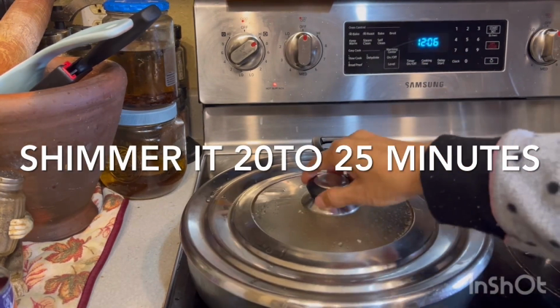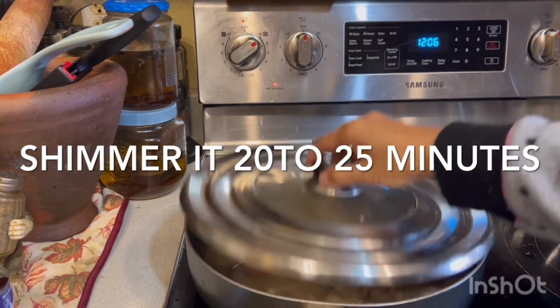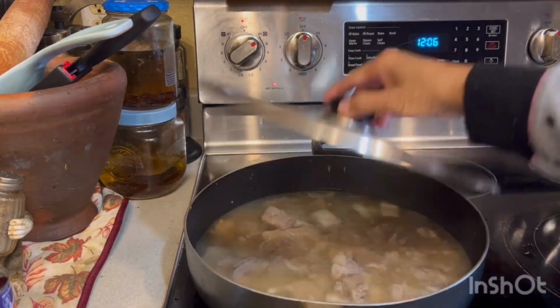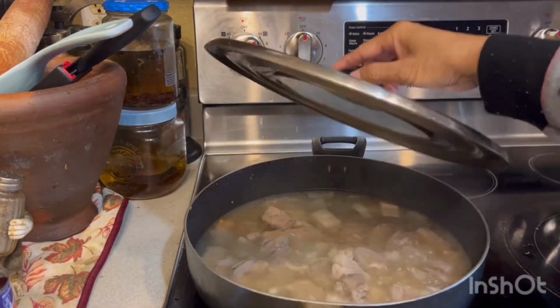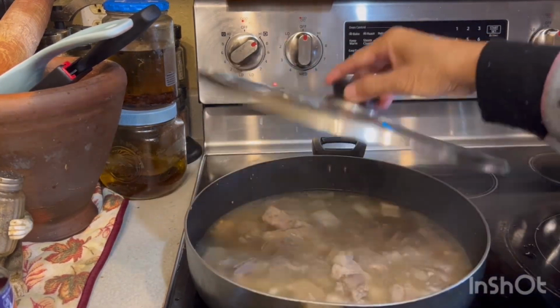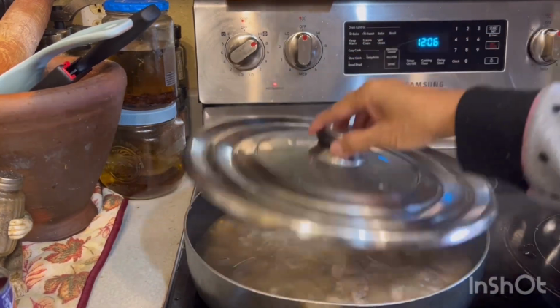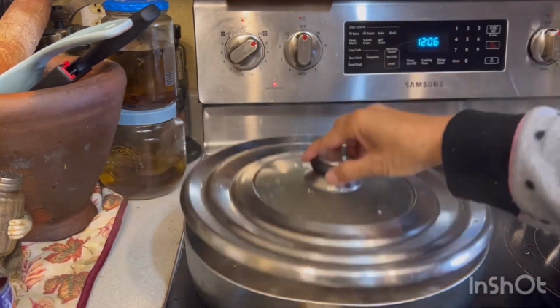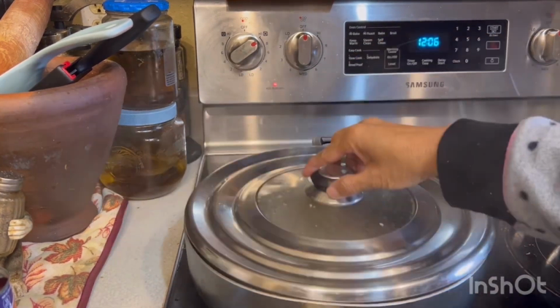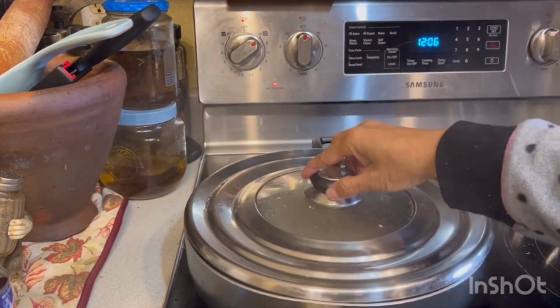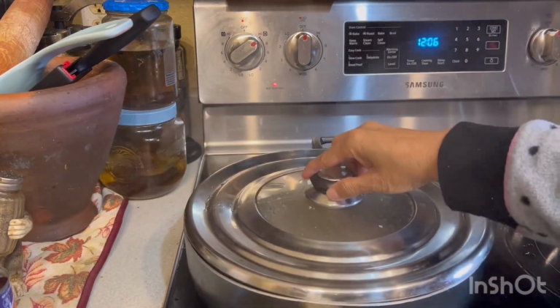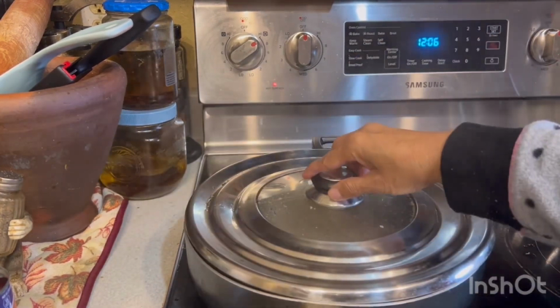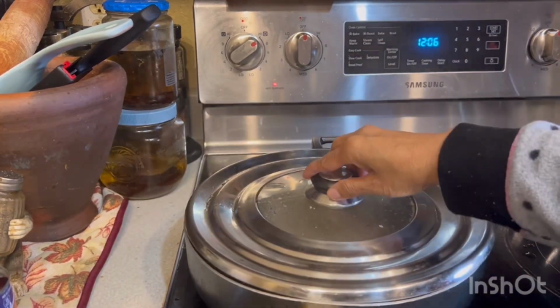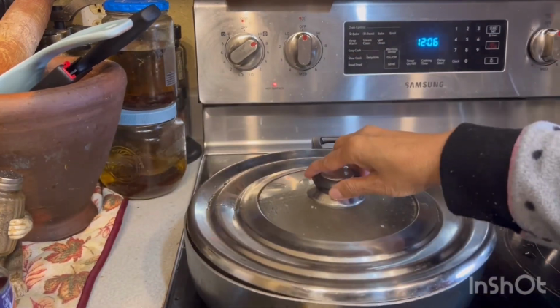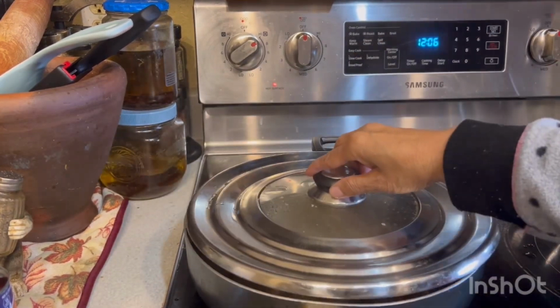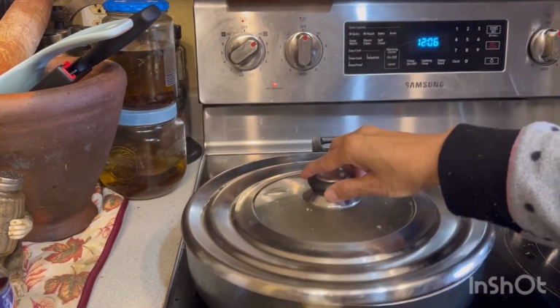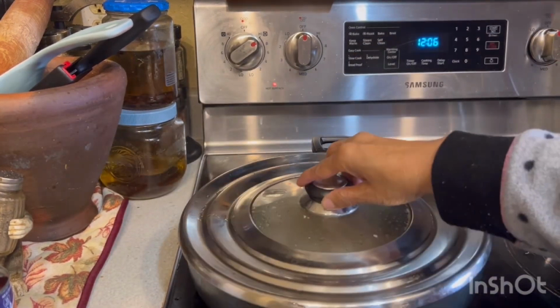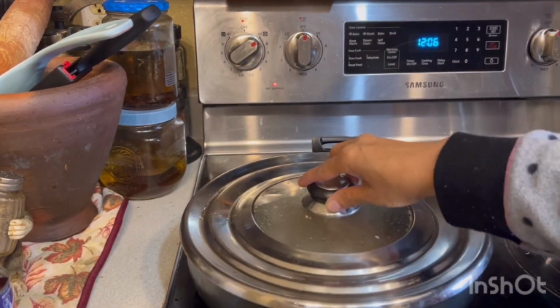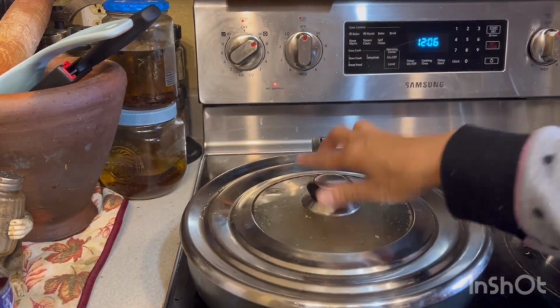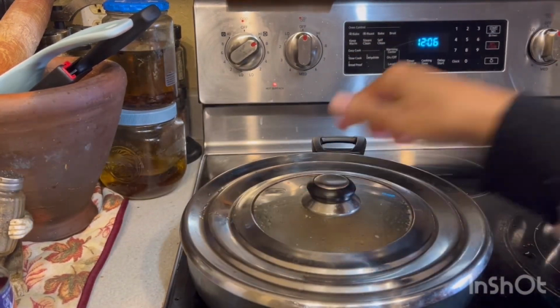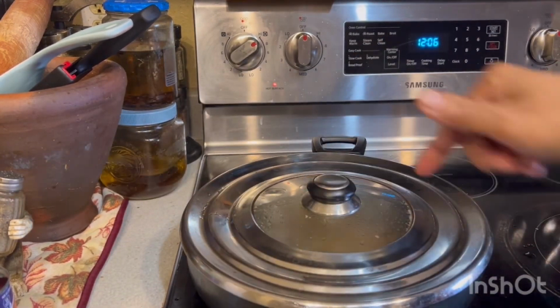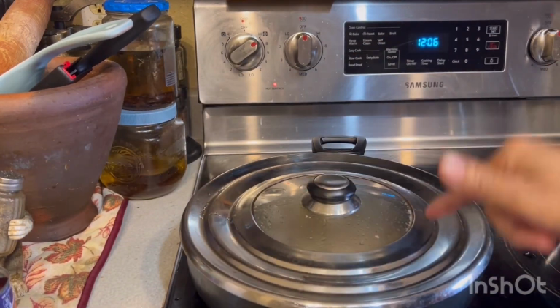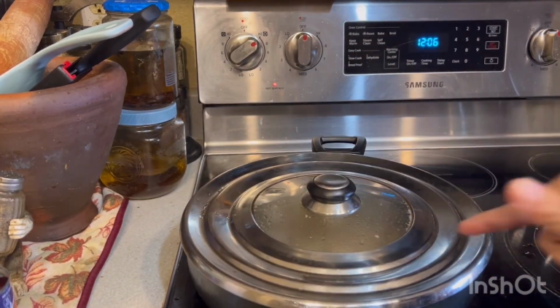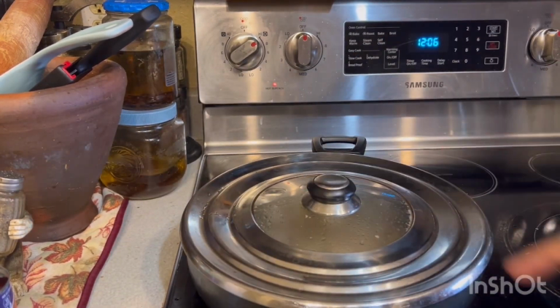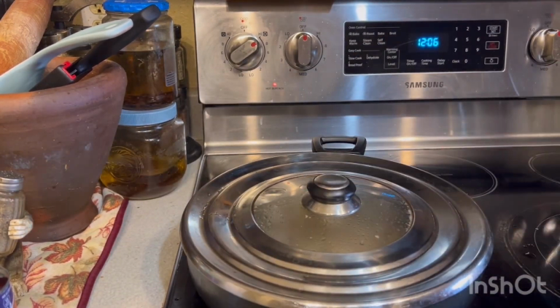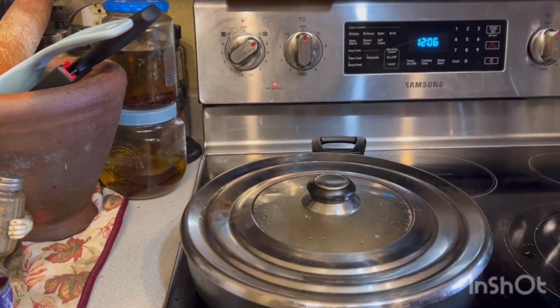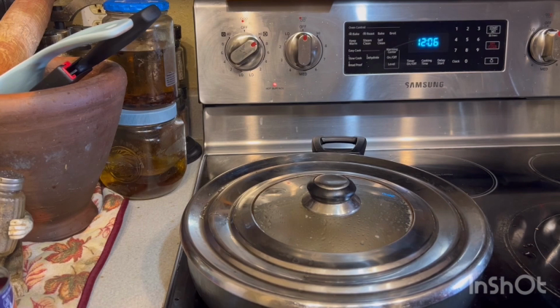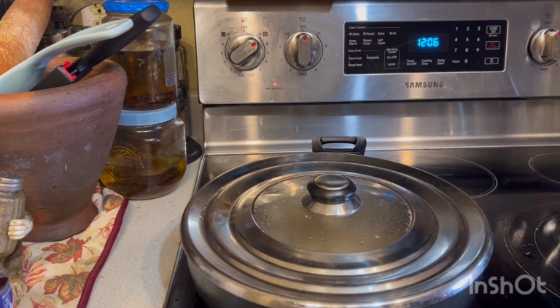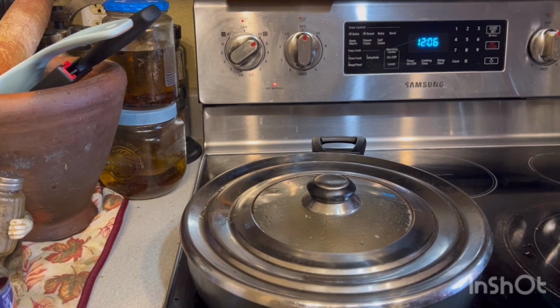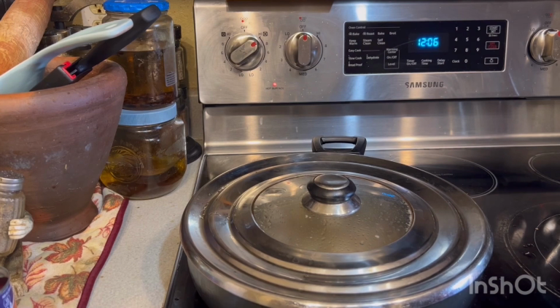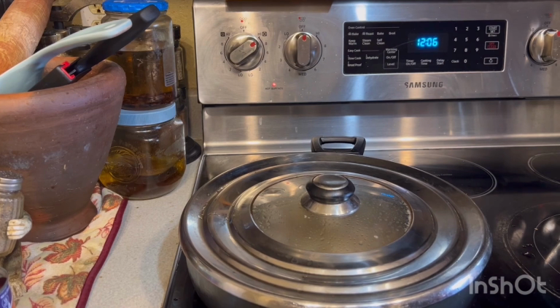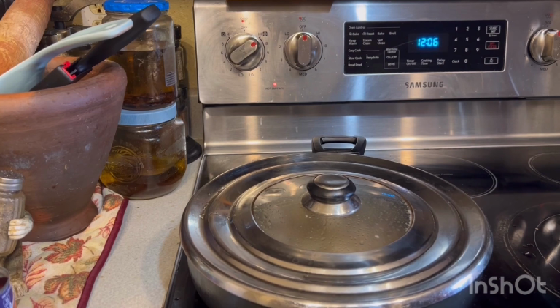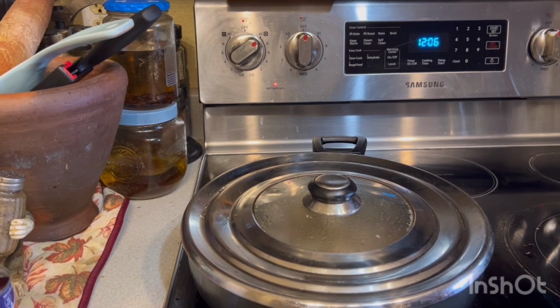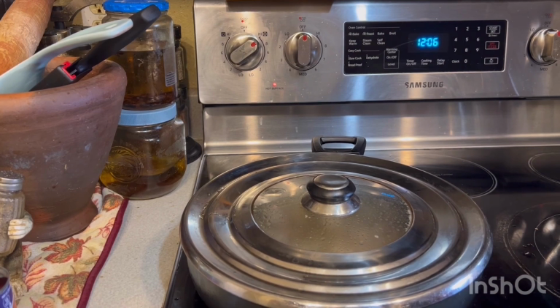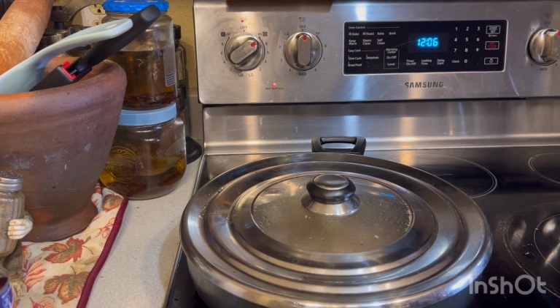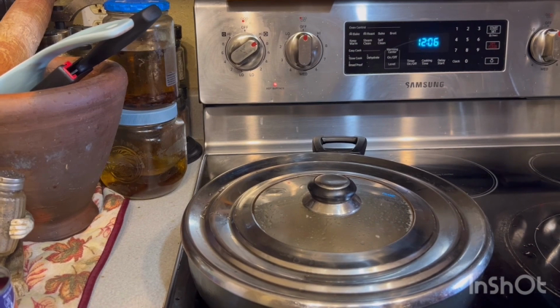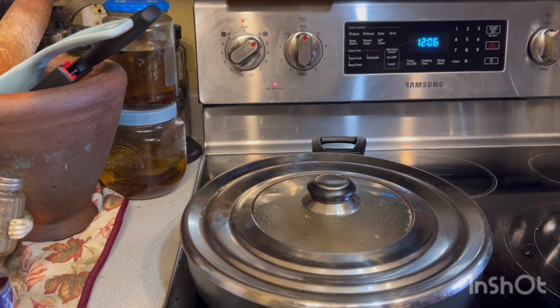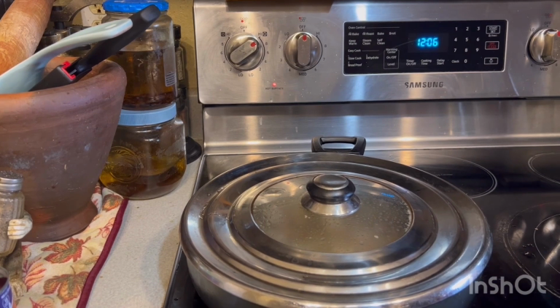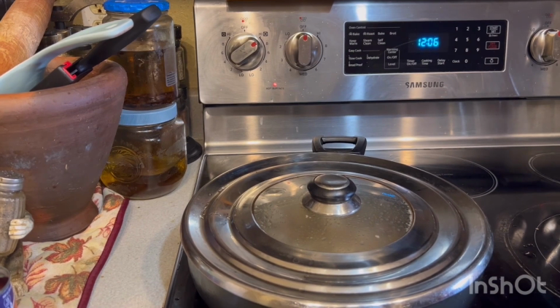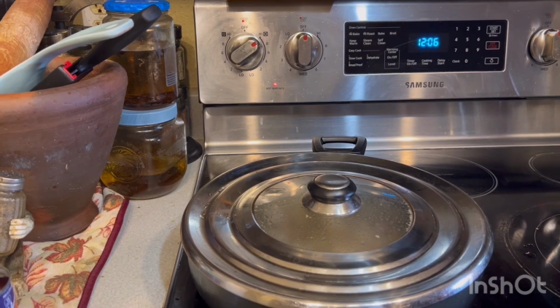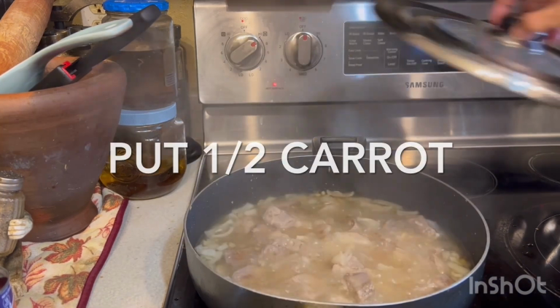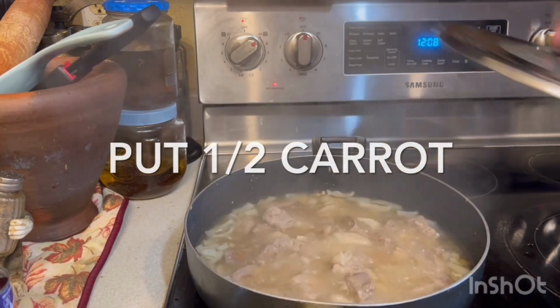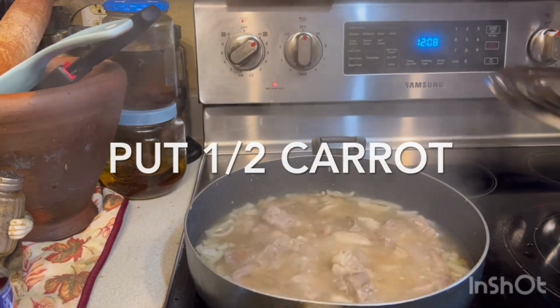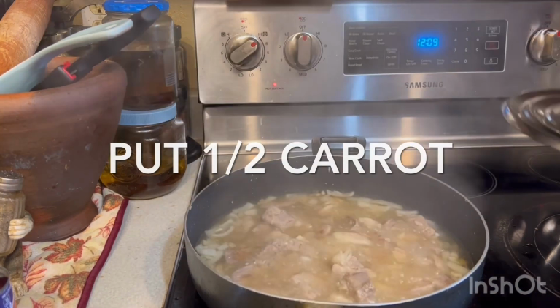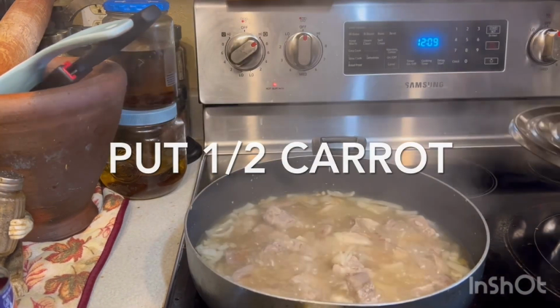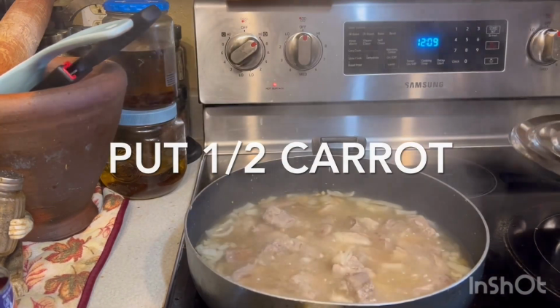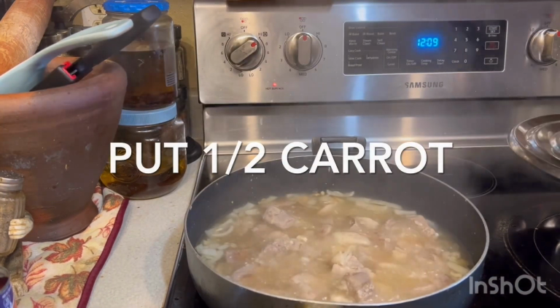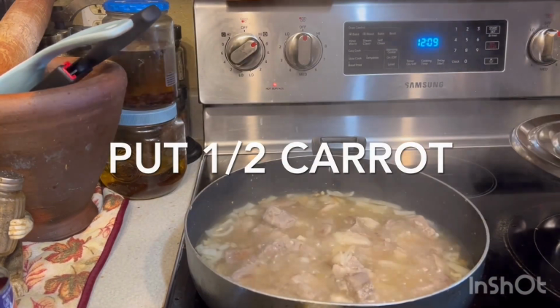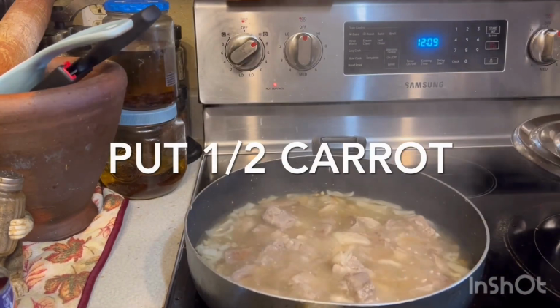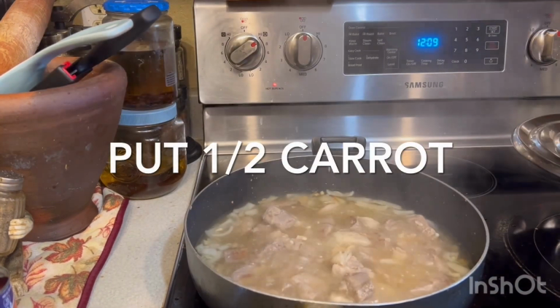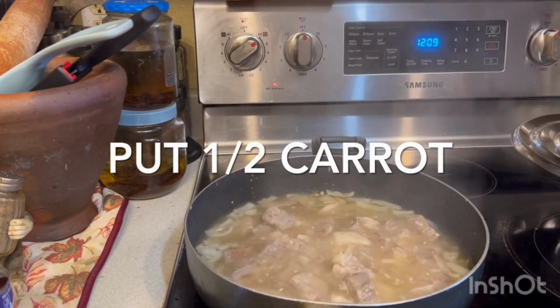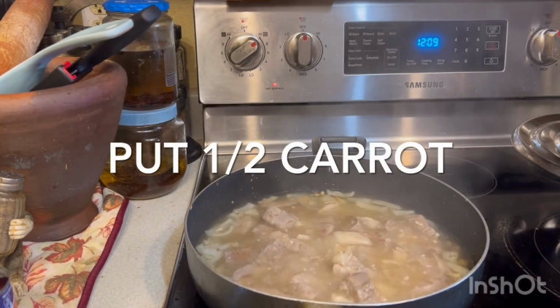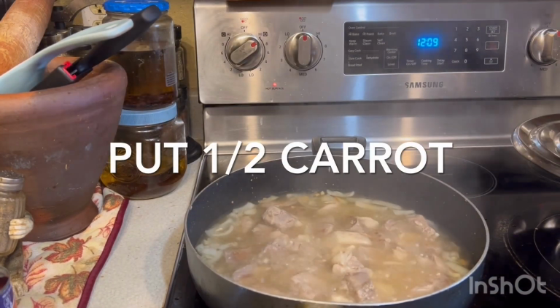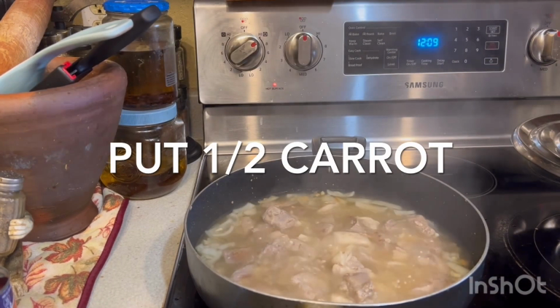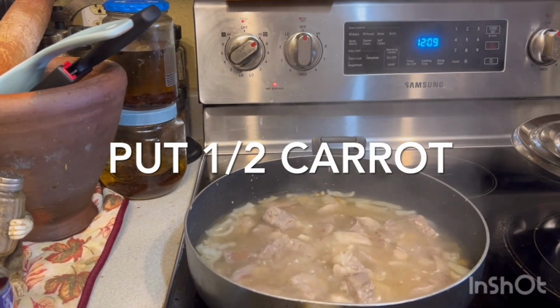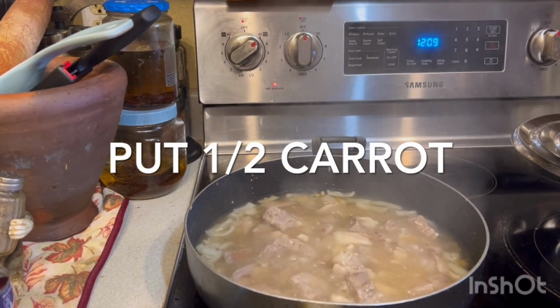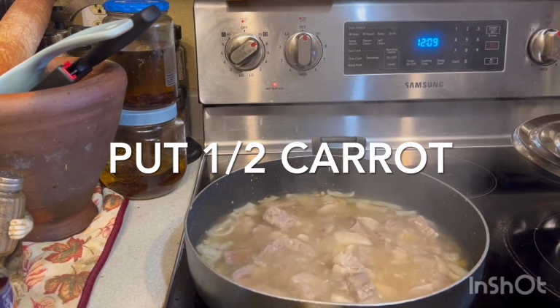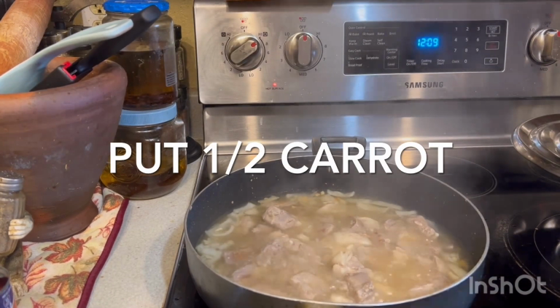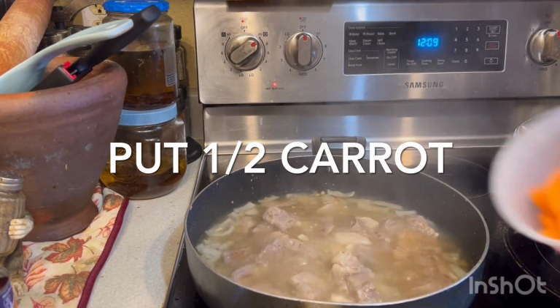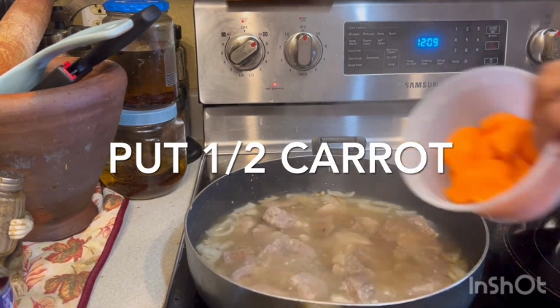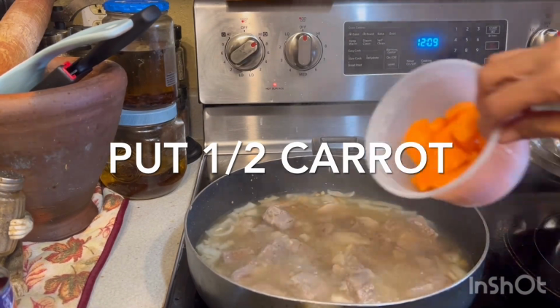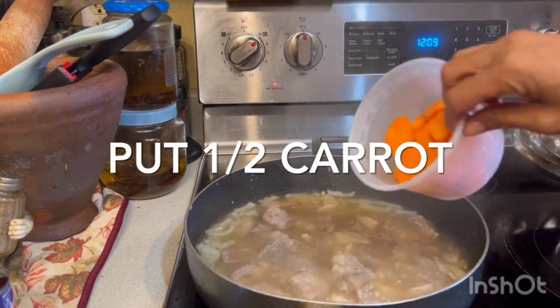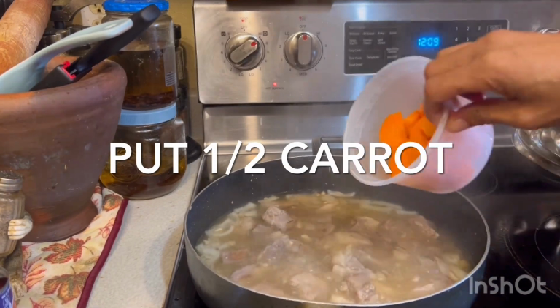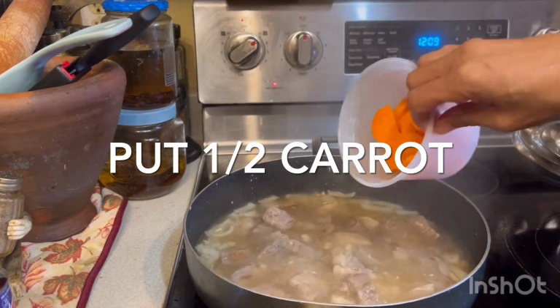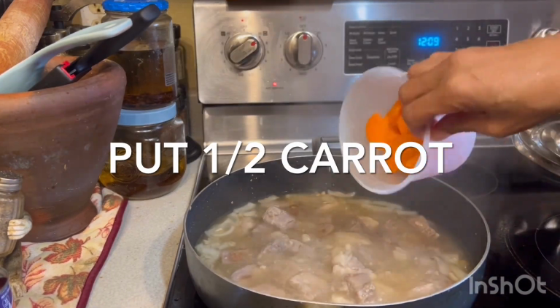Boil them like 20 minutes to 25 minutes. Add the carrots.